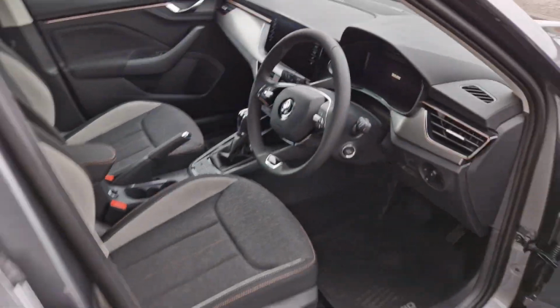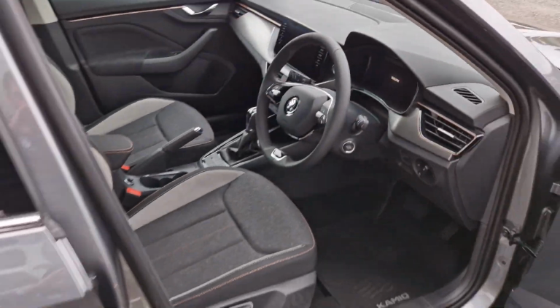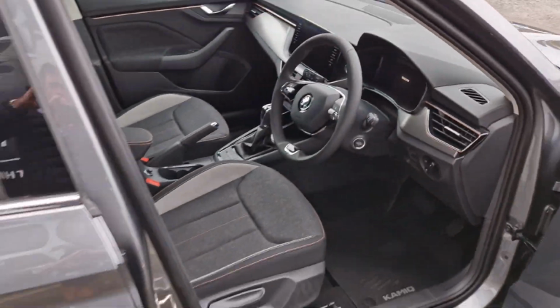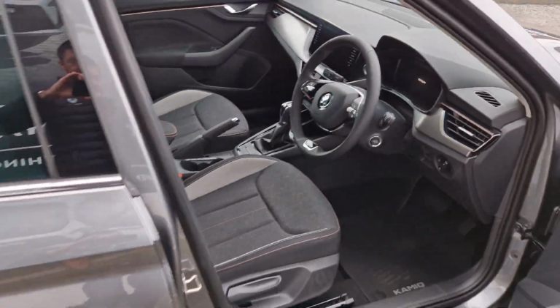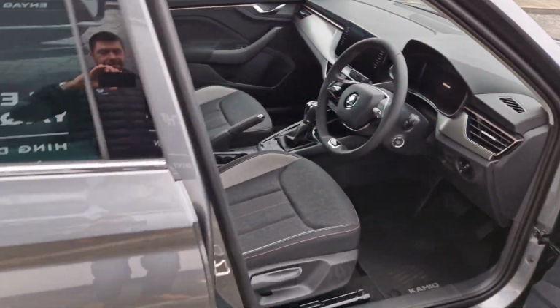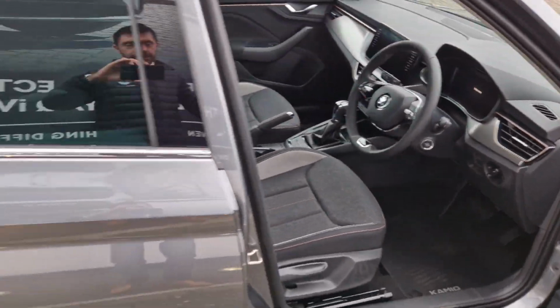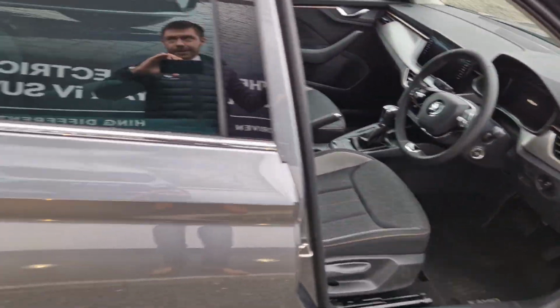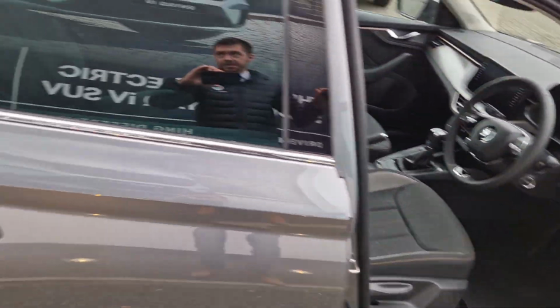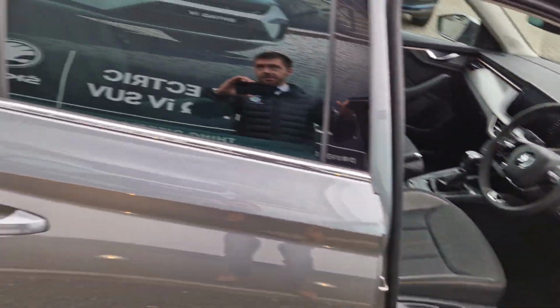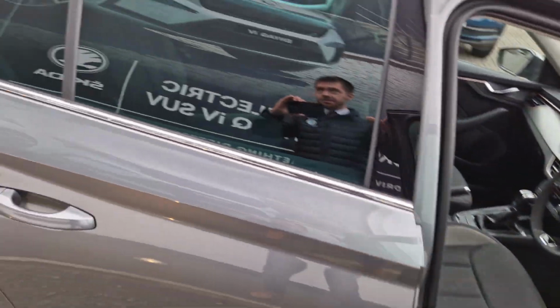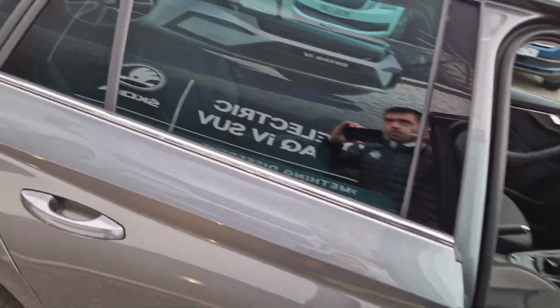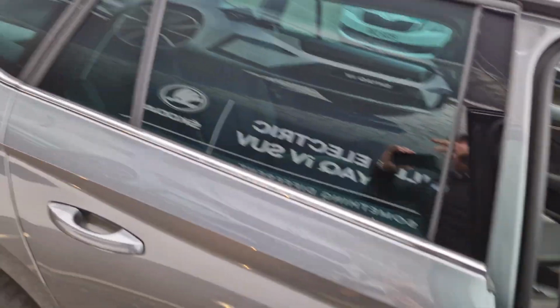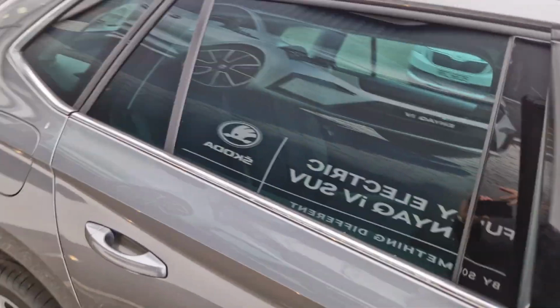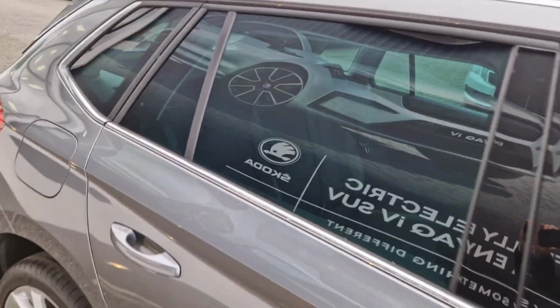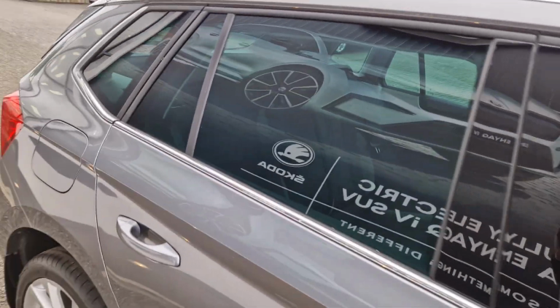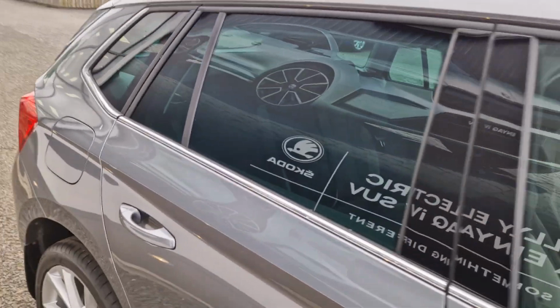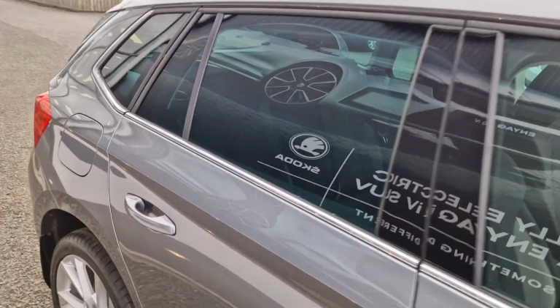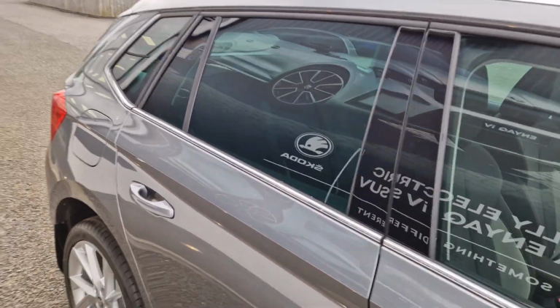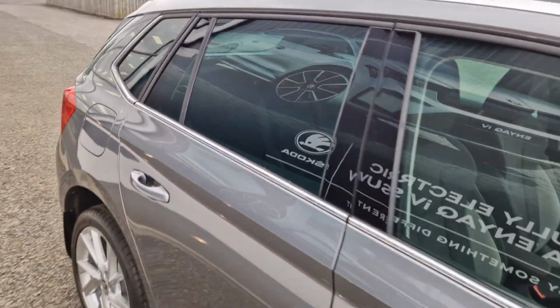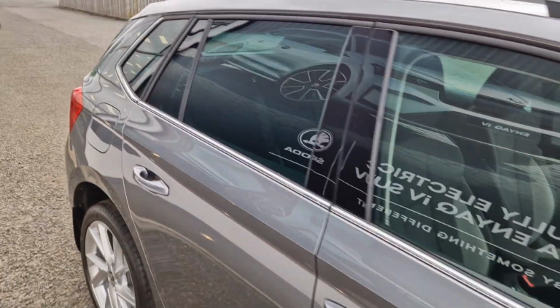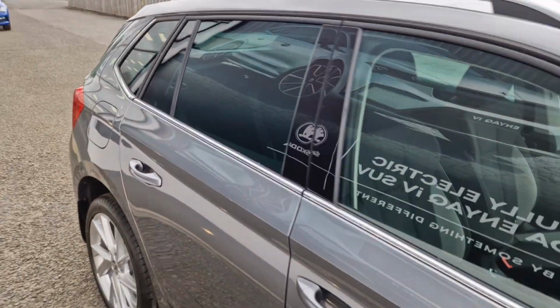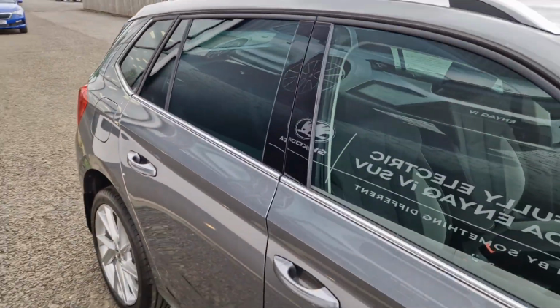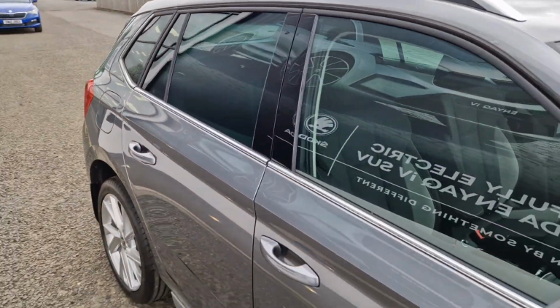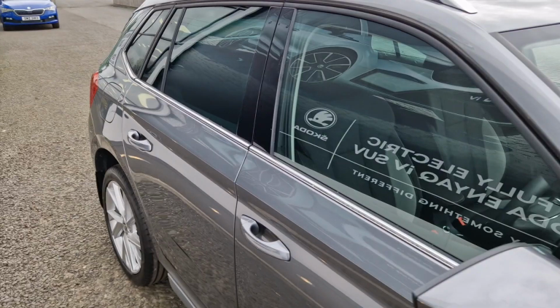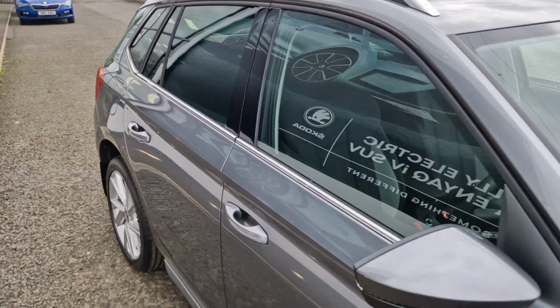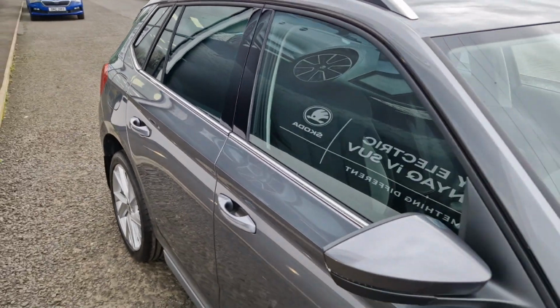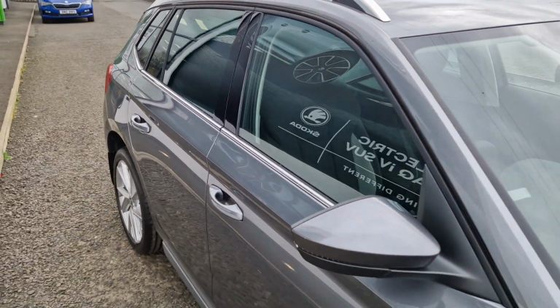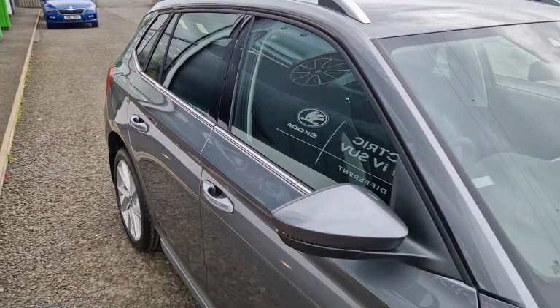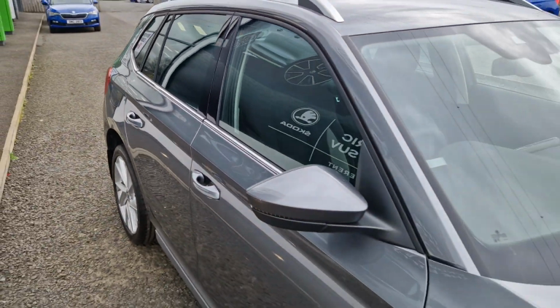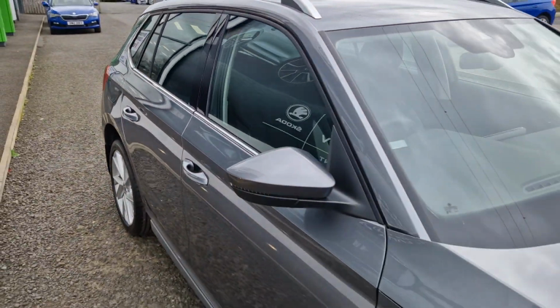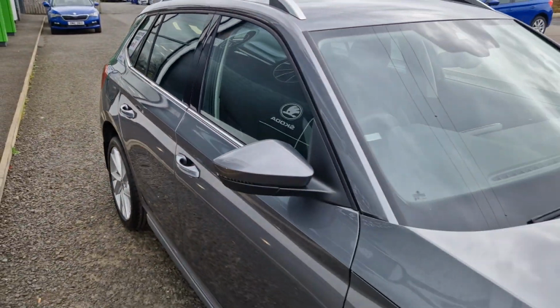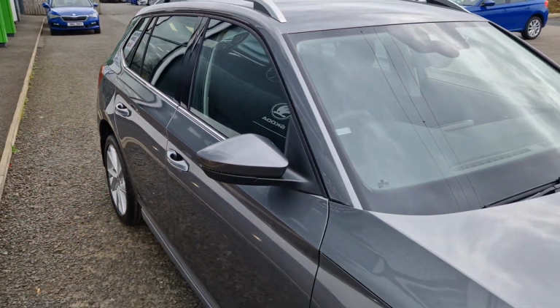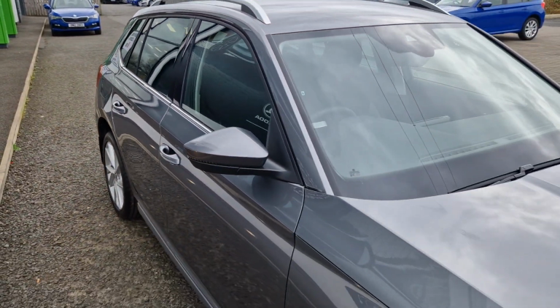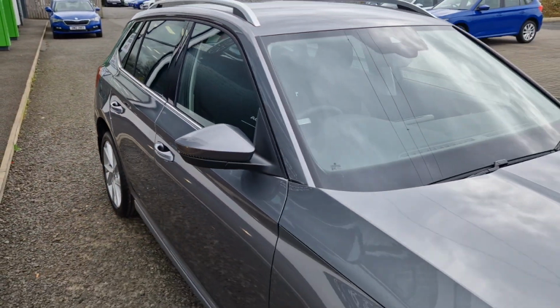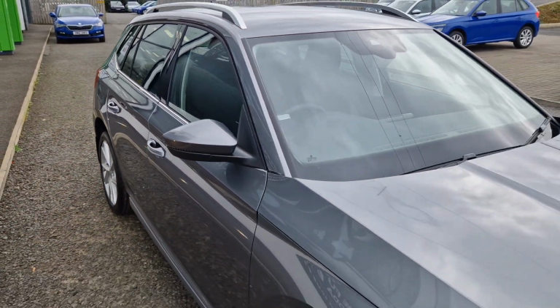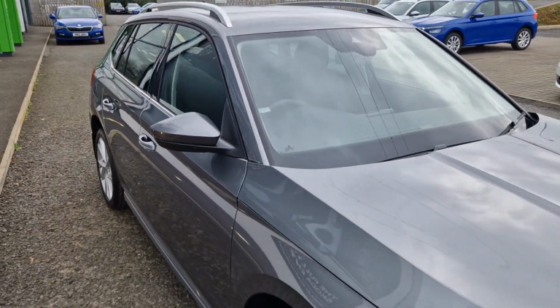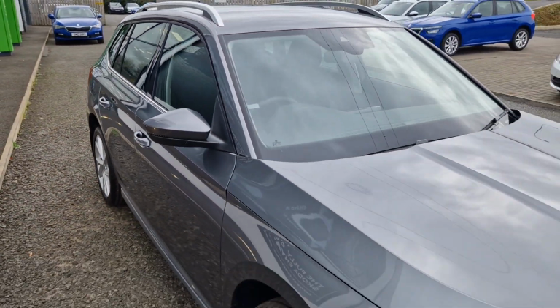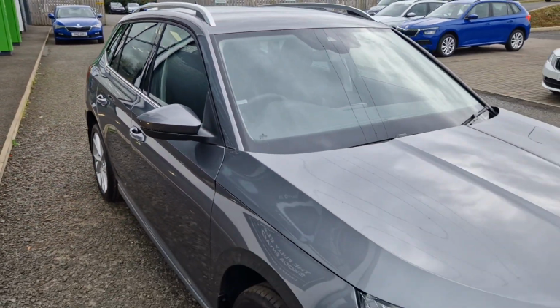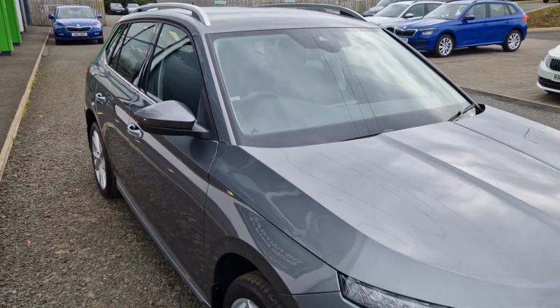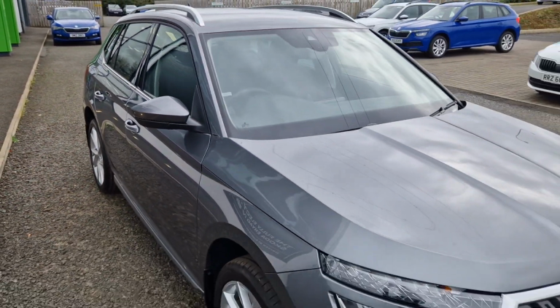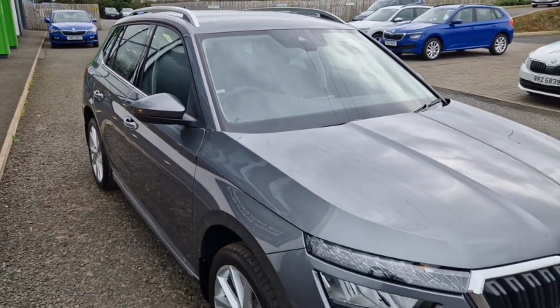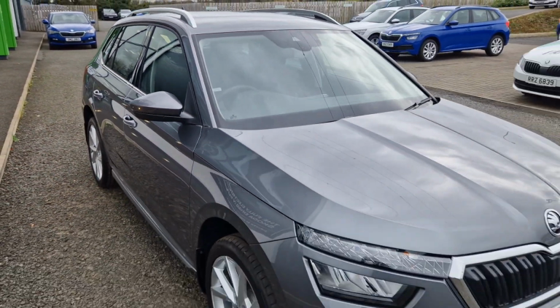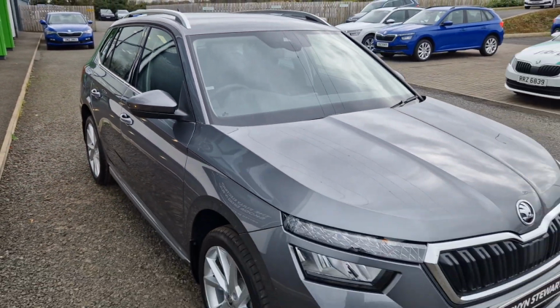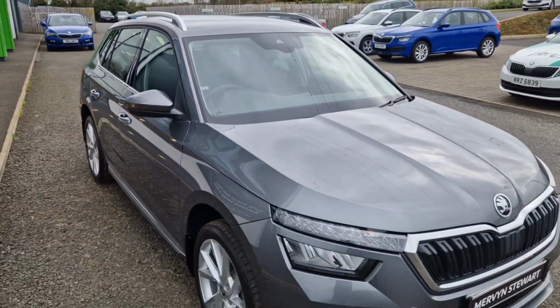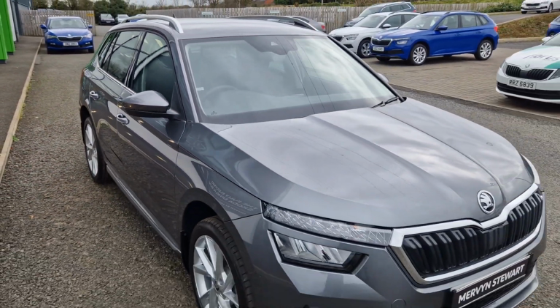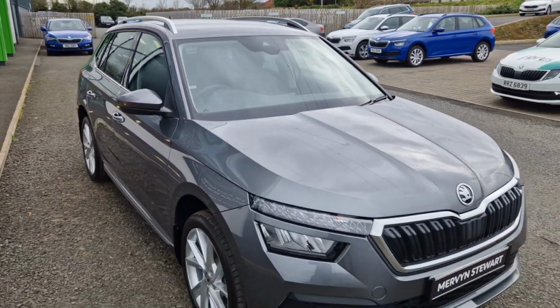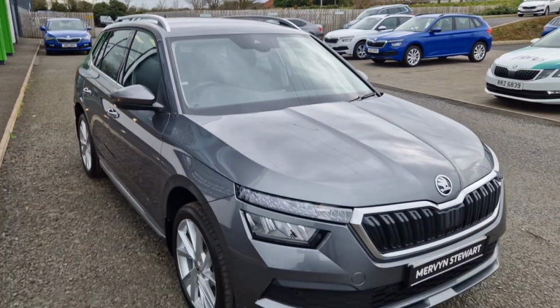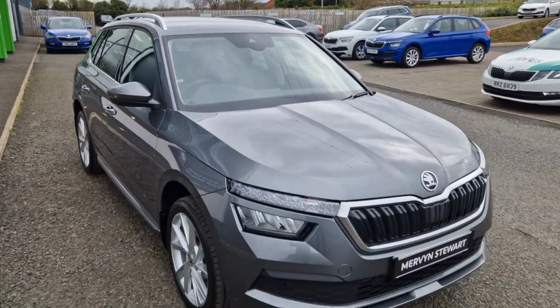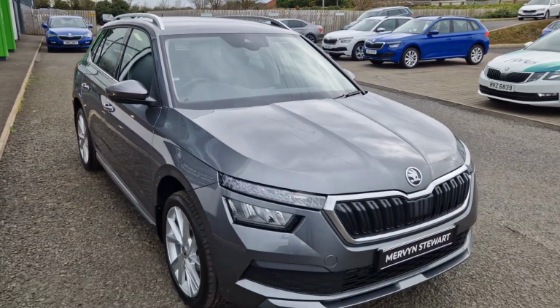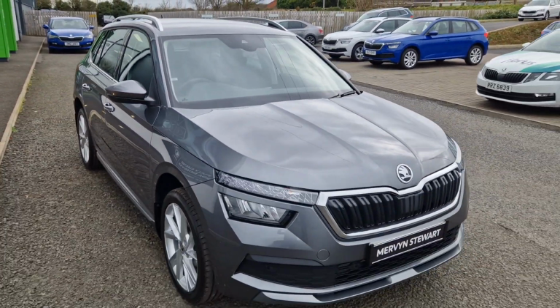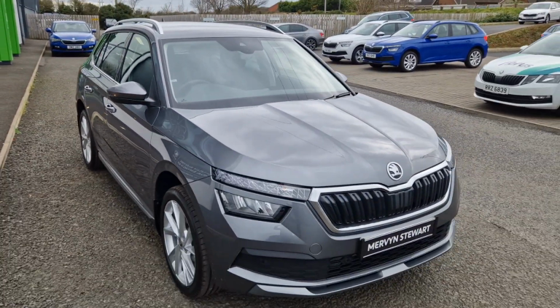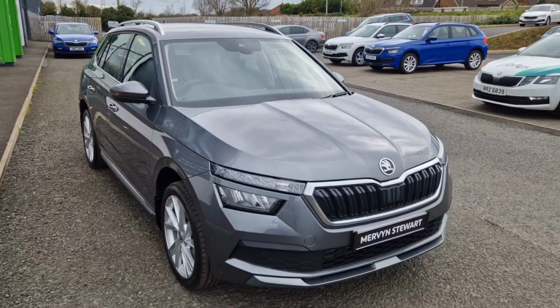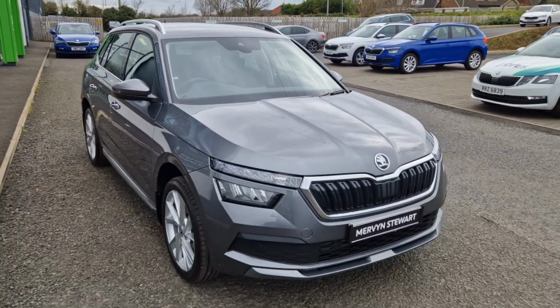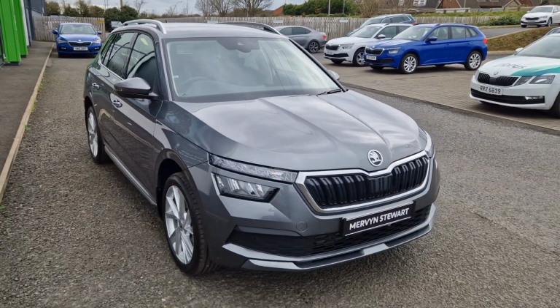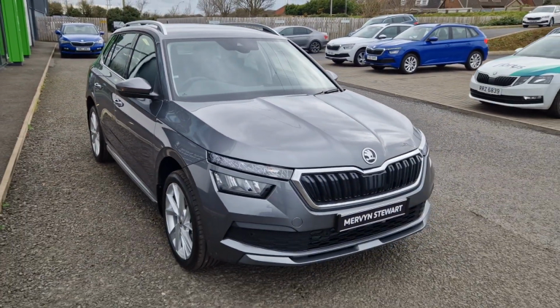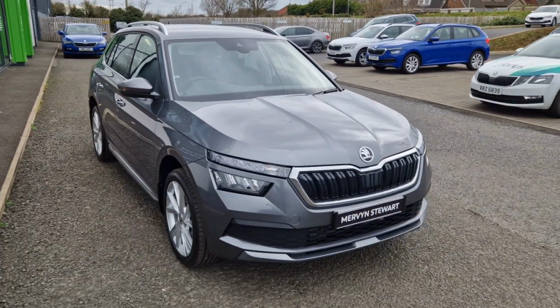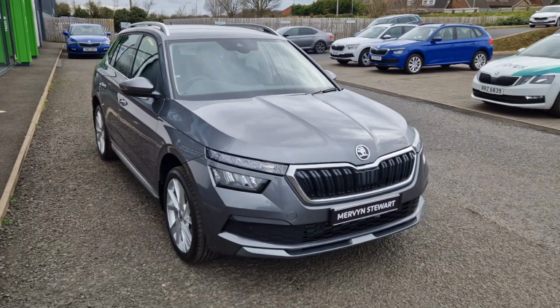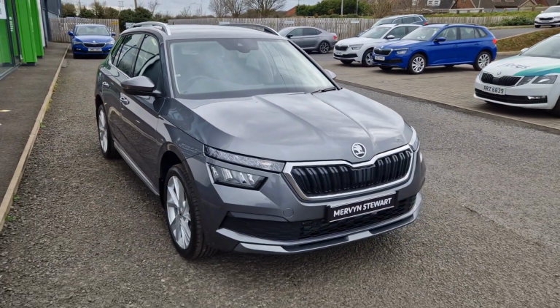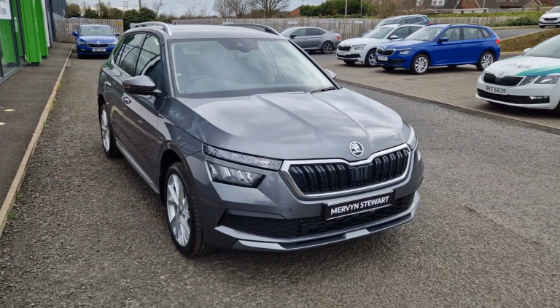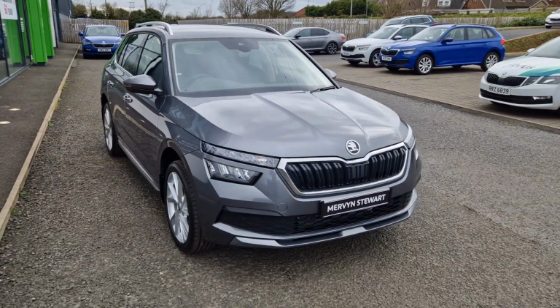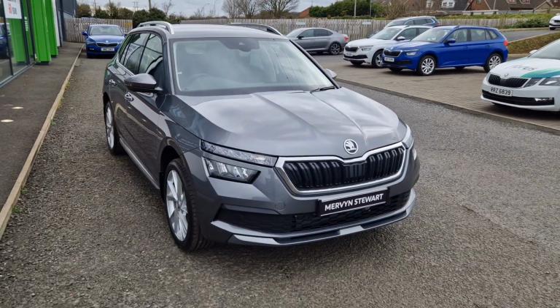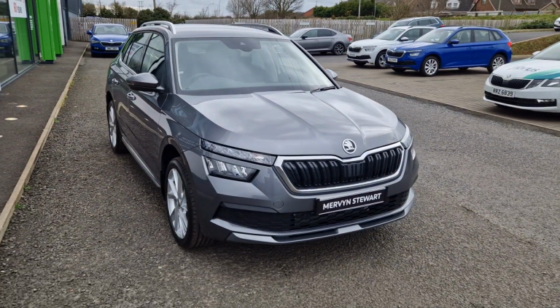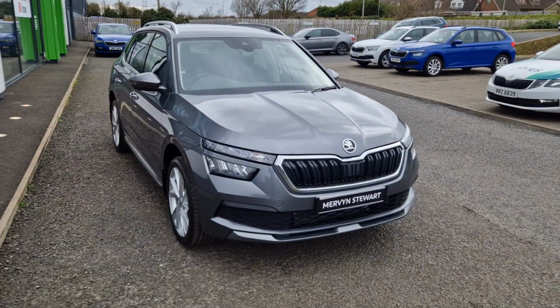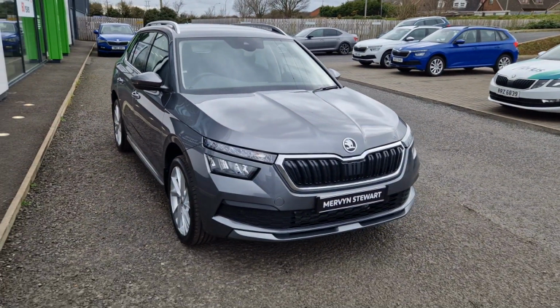If you have any questions or would like to test drive this lovely car, please give us a call. Telephone number is 02891 310707.